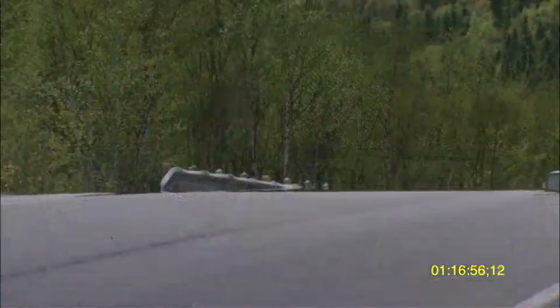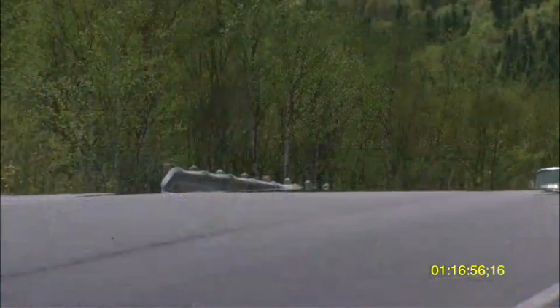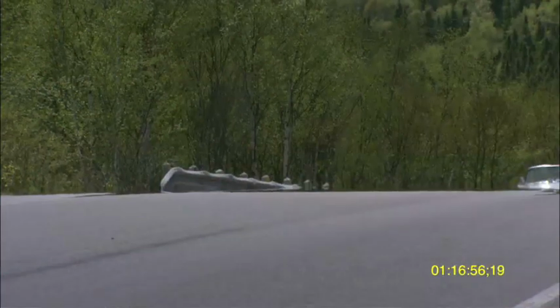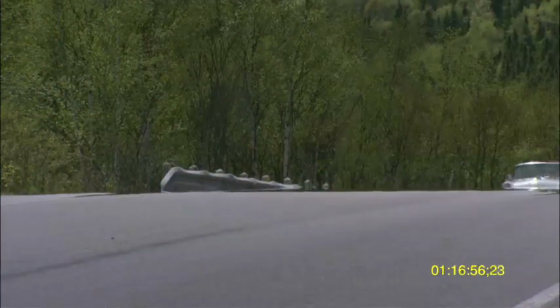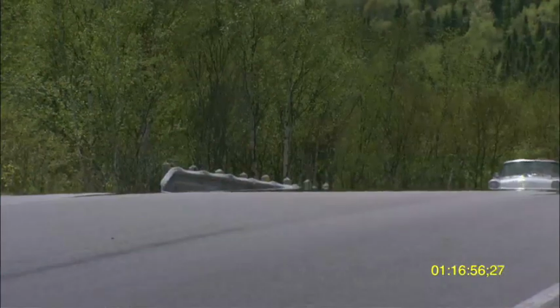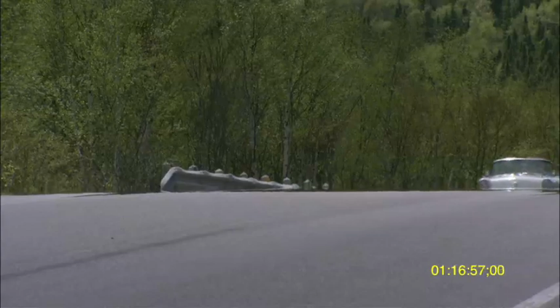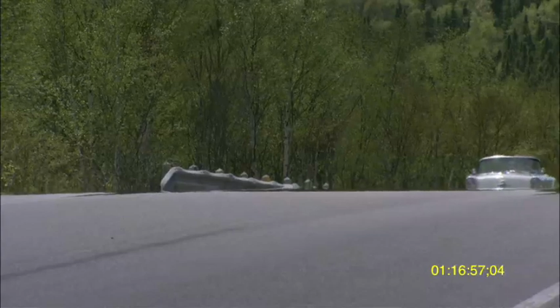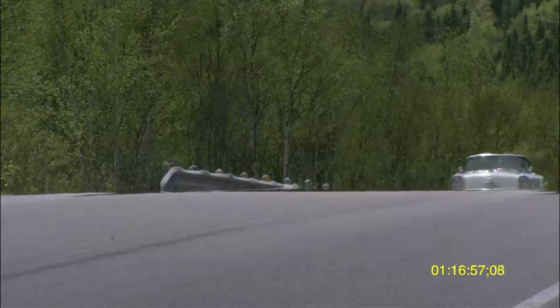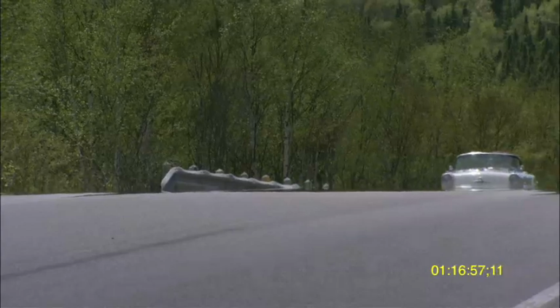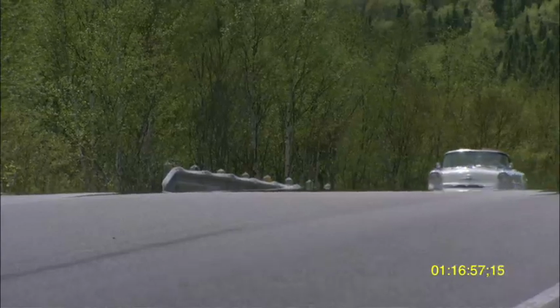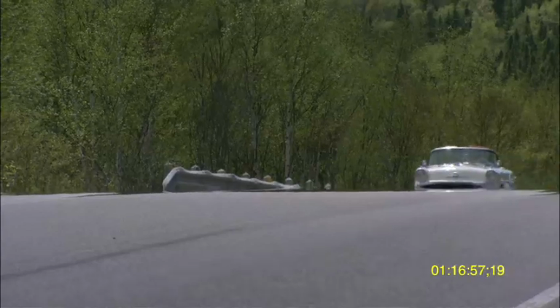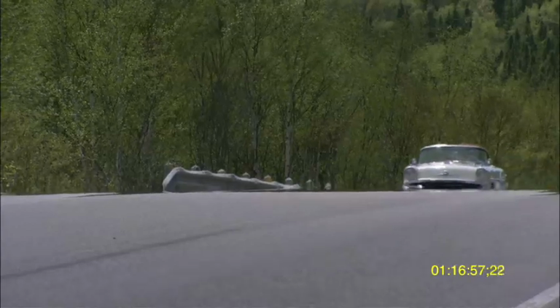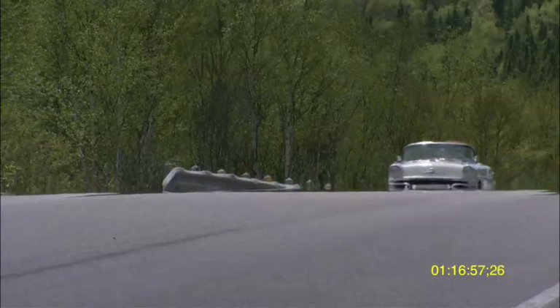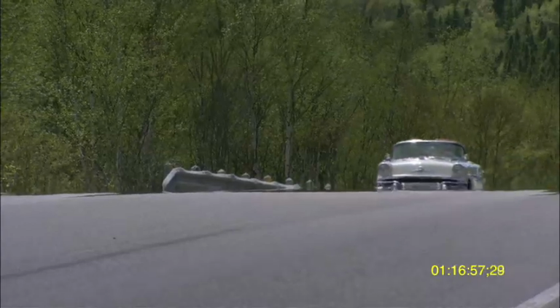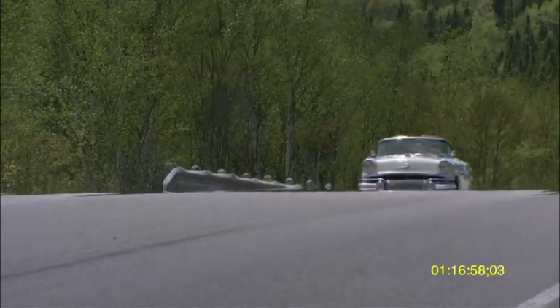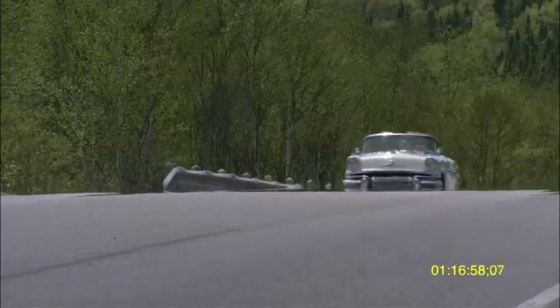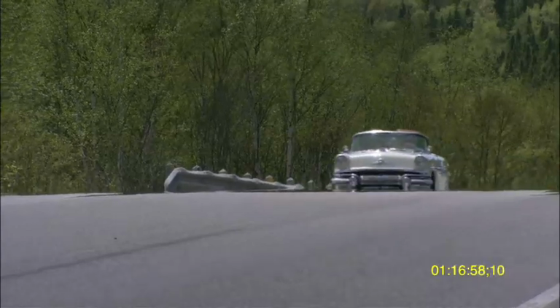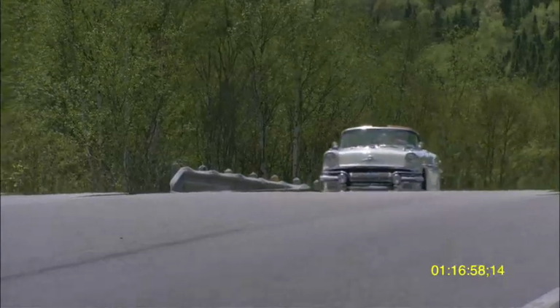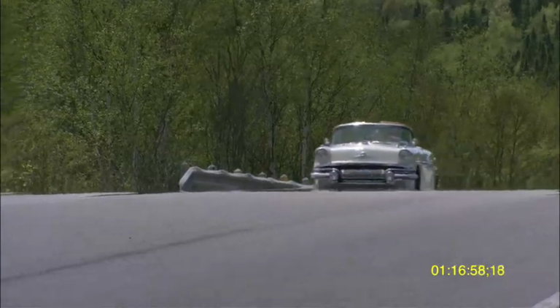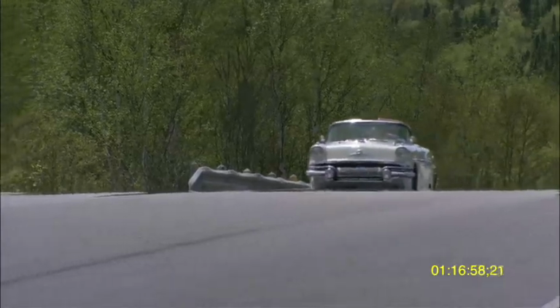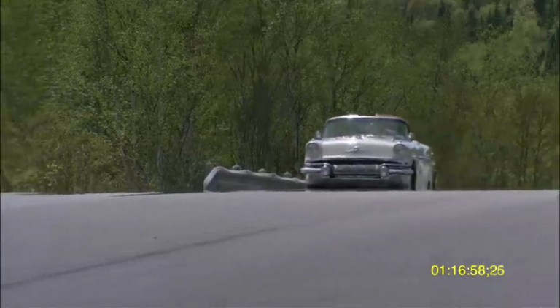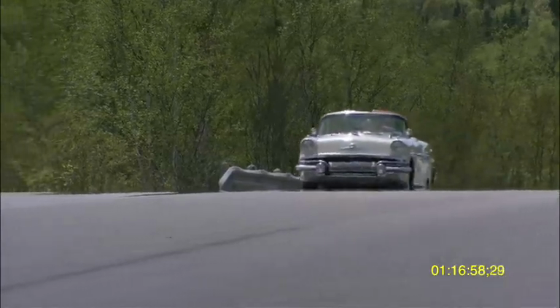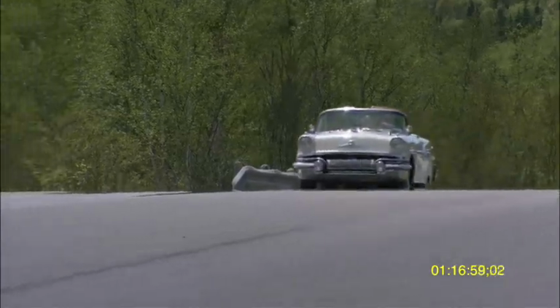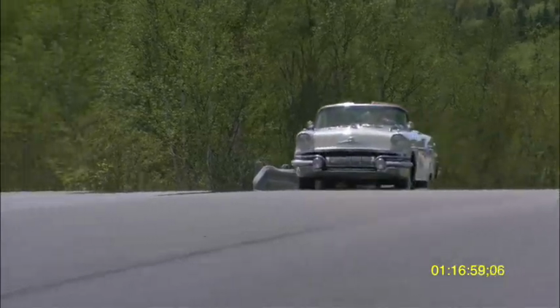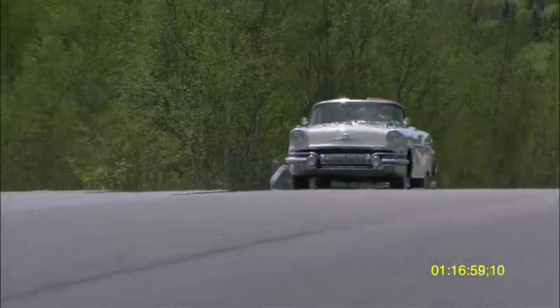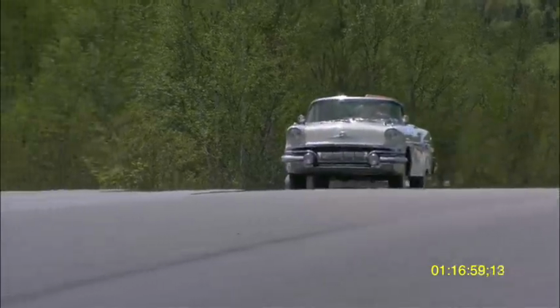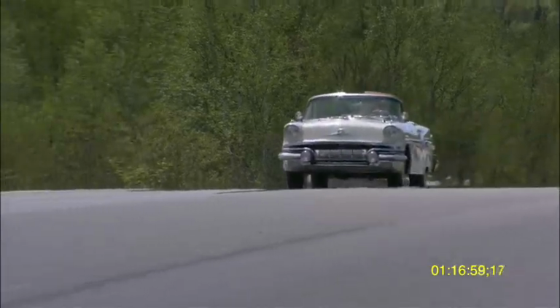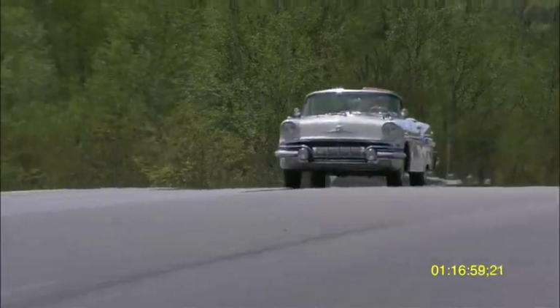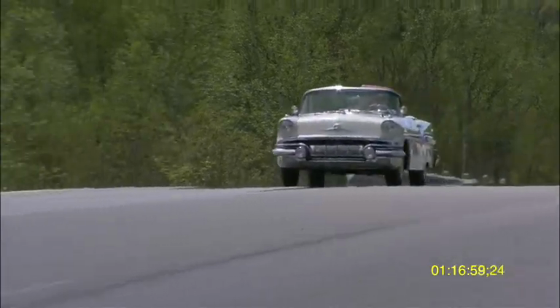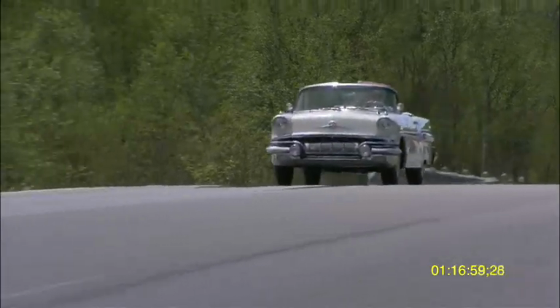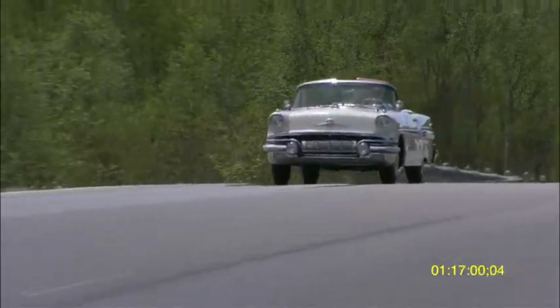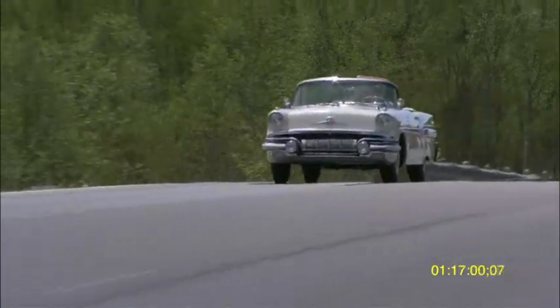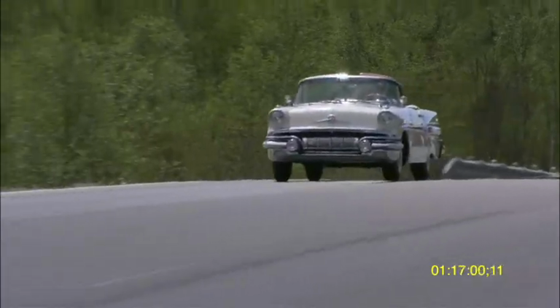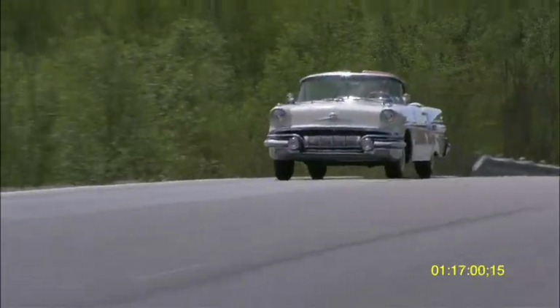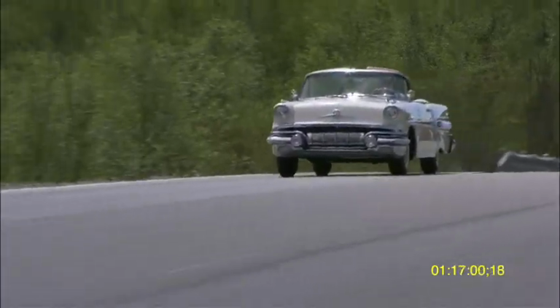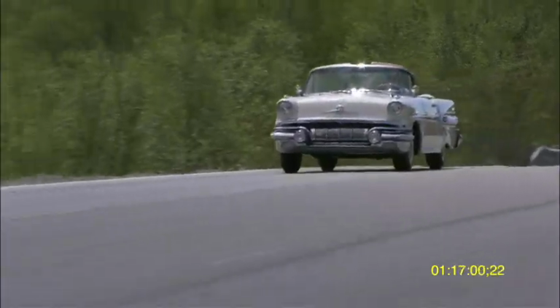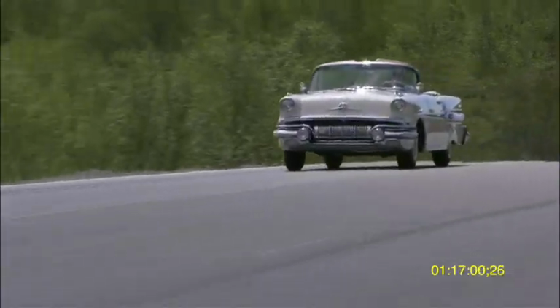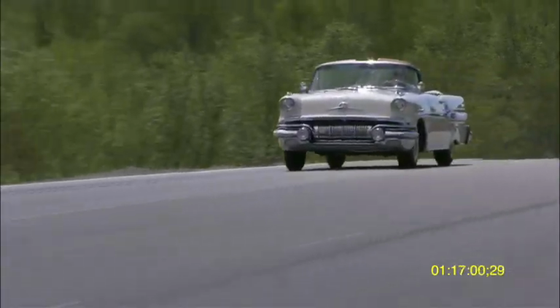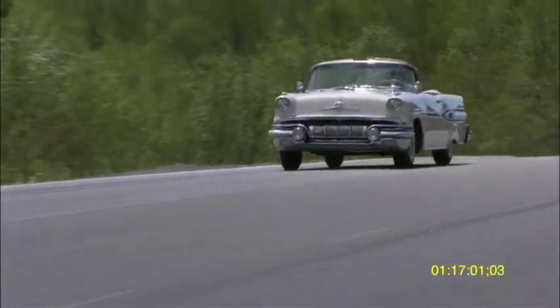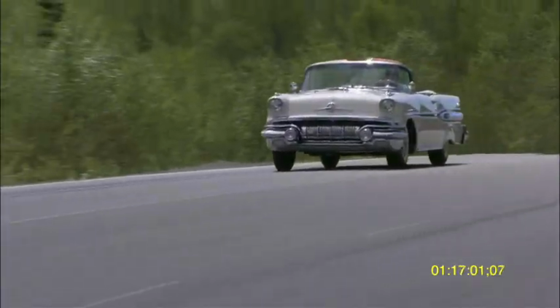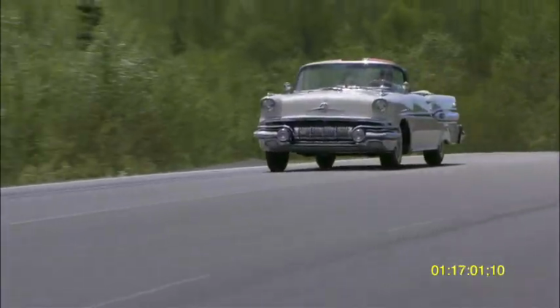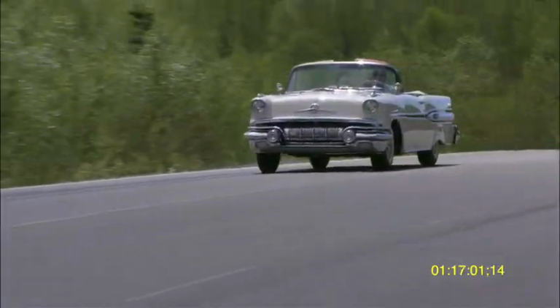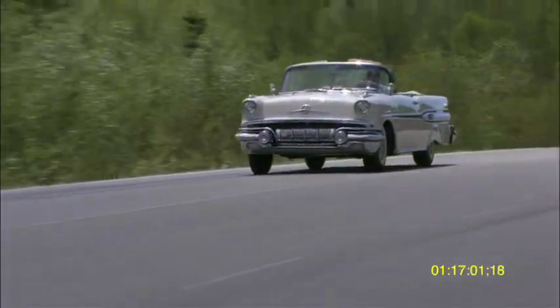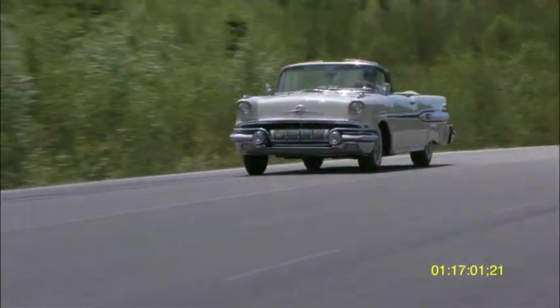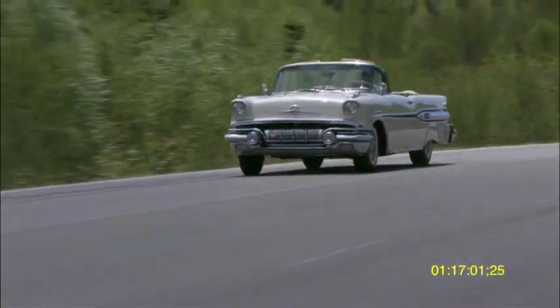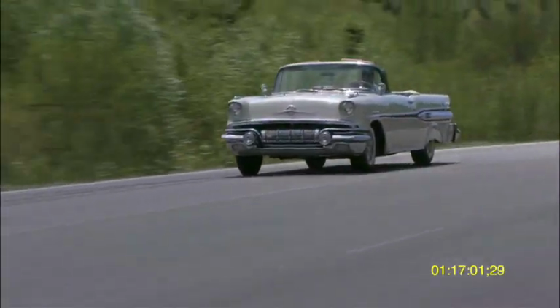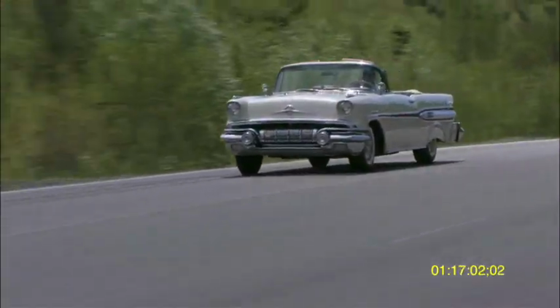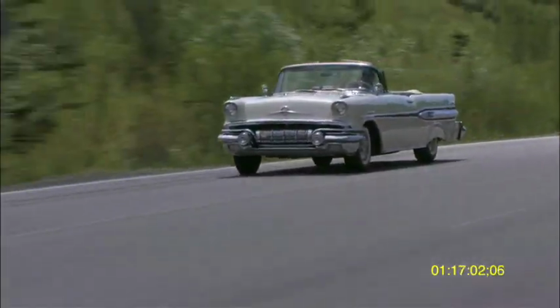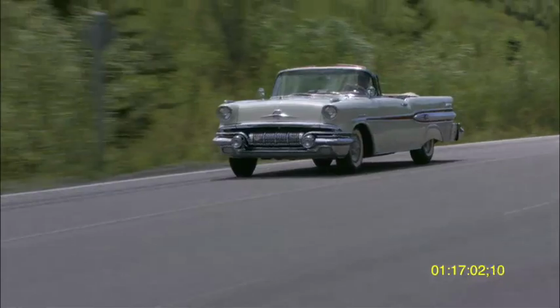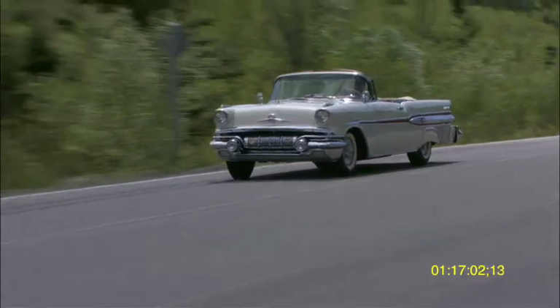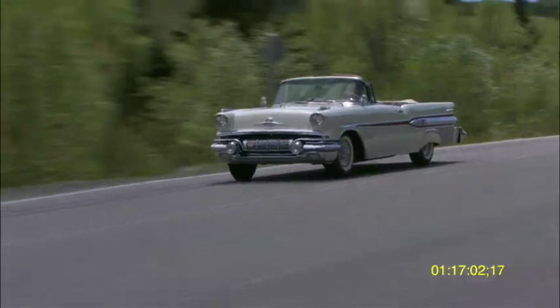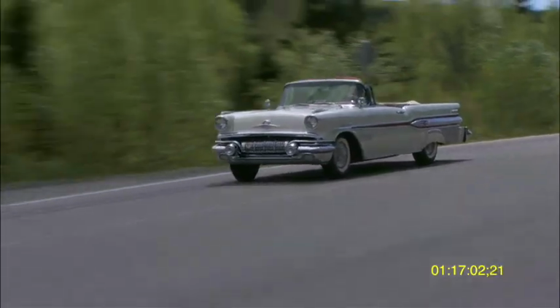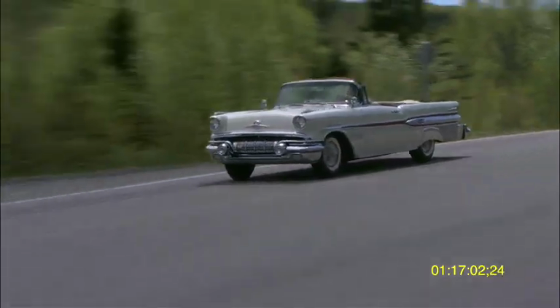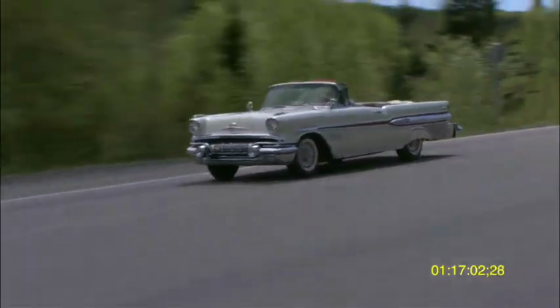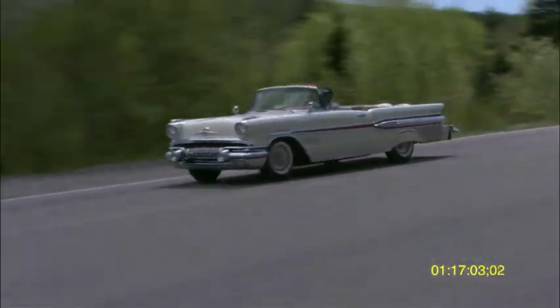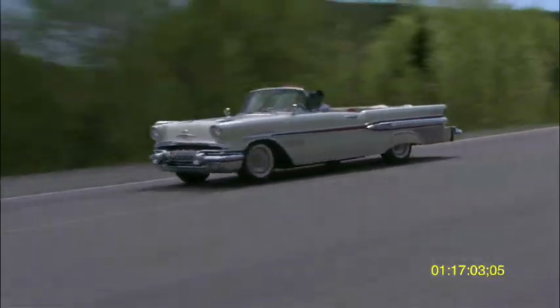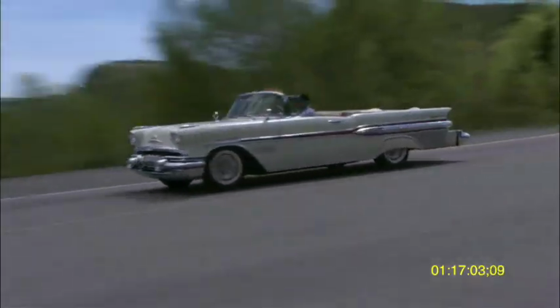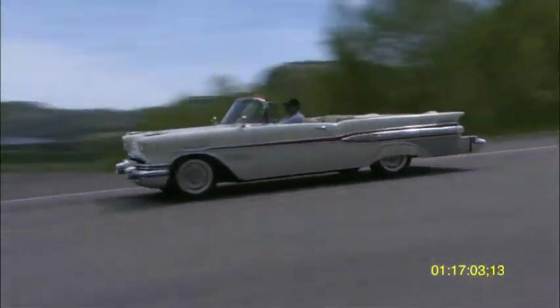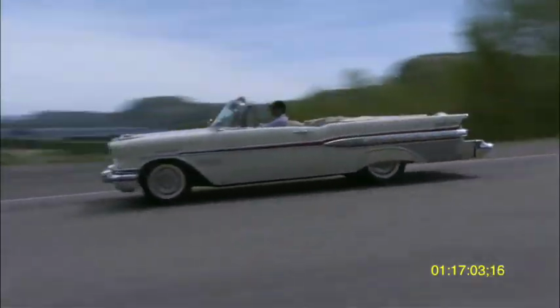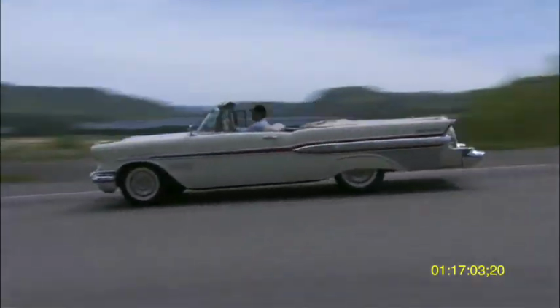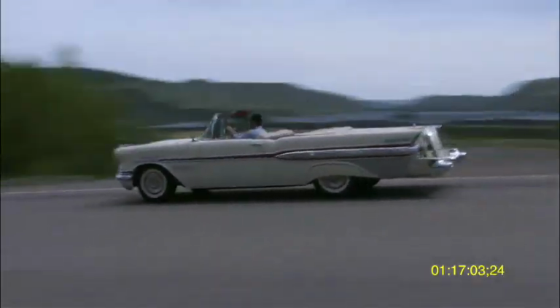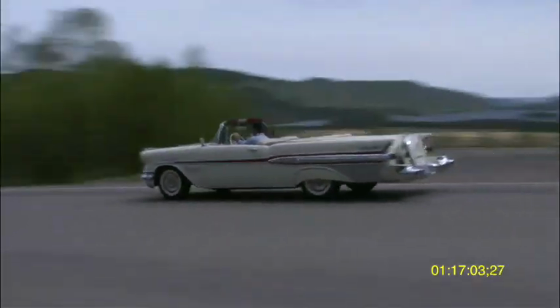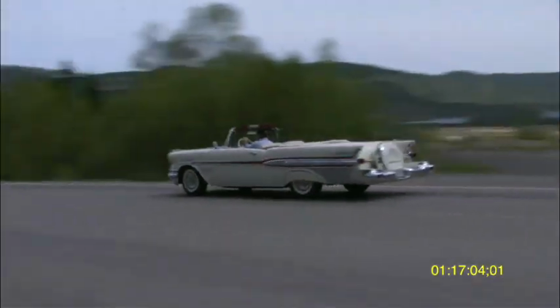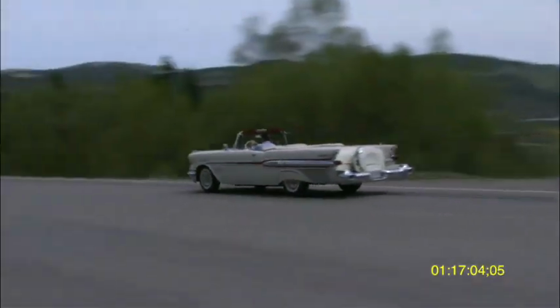Coming up next on Dream Car Garage, our vintage Dream Car is a 1957 Pontiac Bonneville. Stay with us.